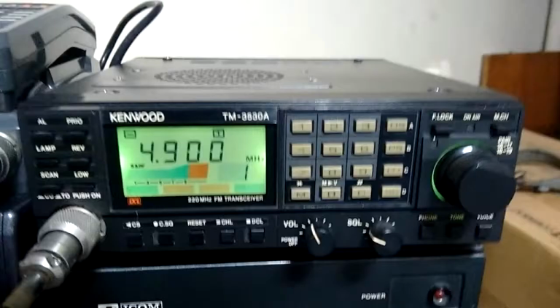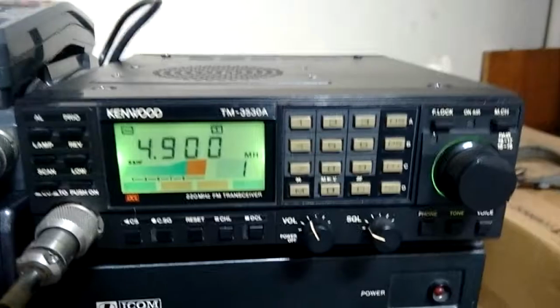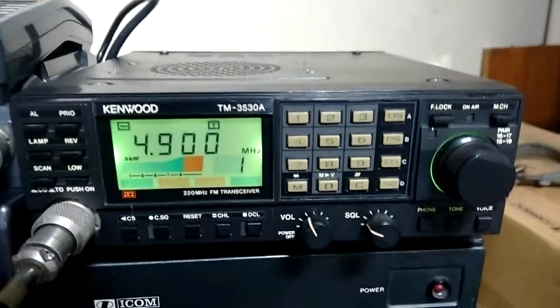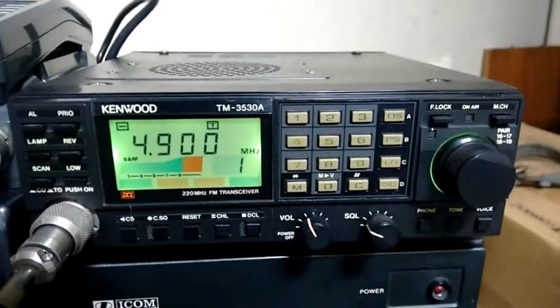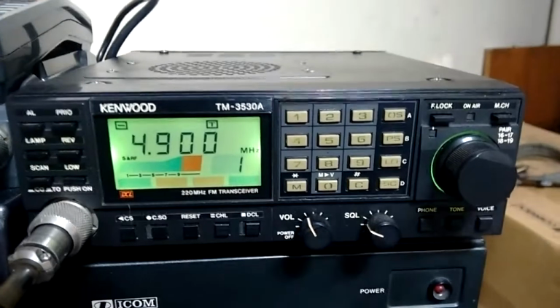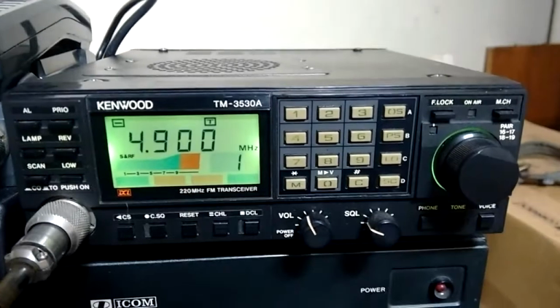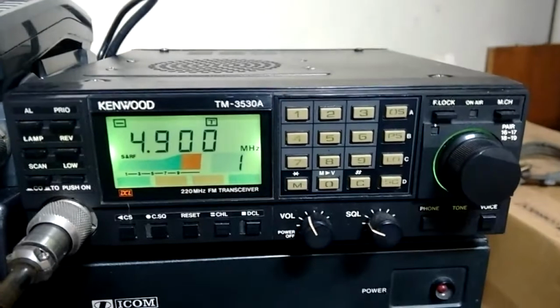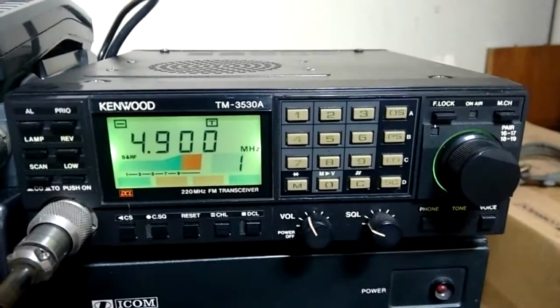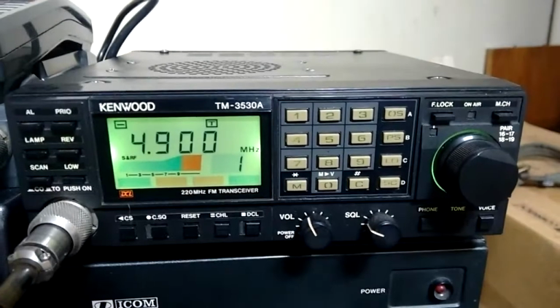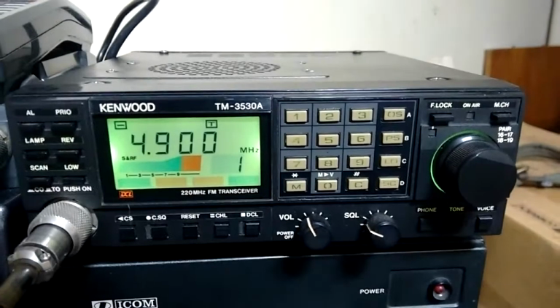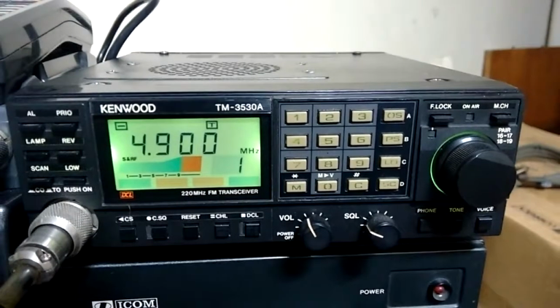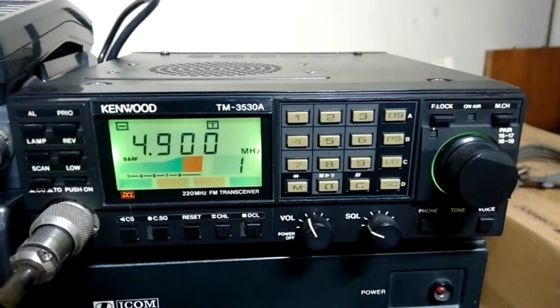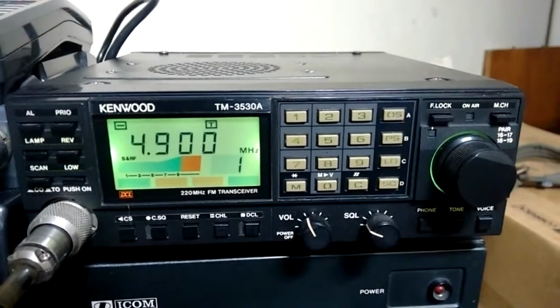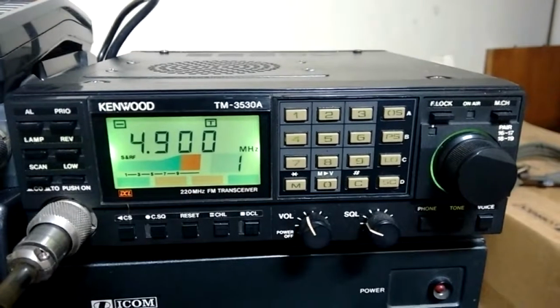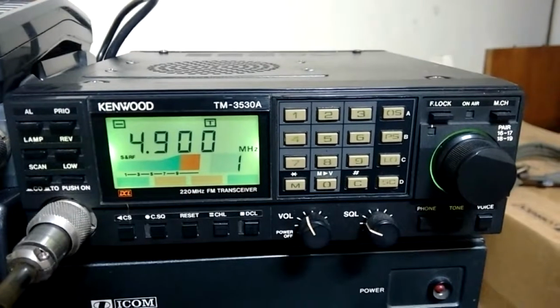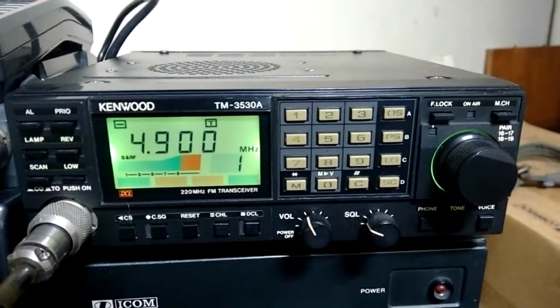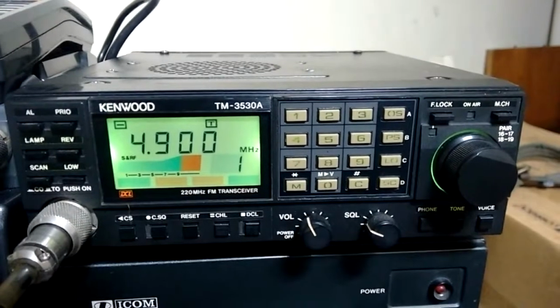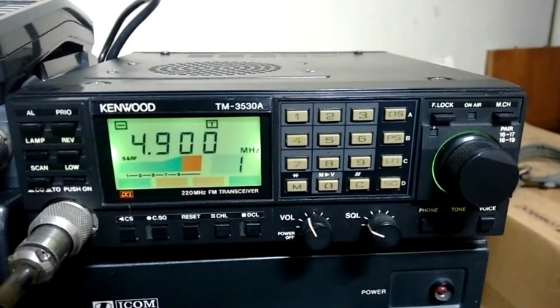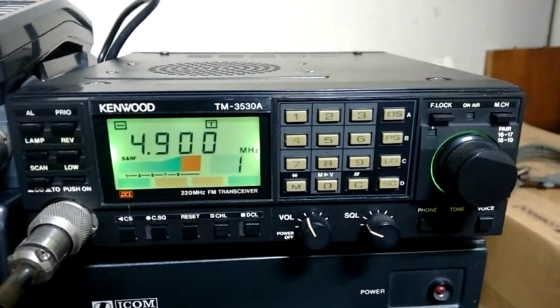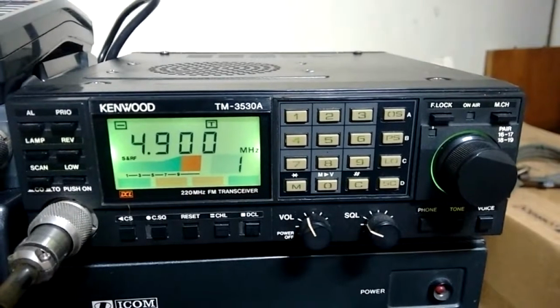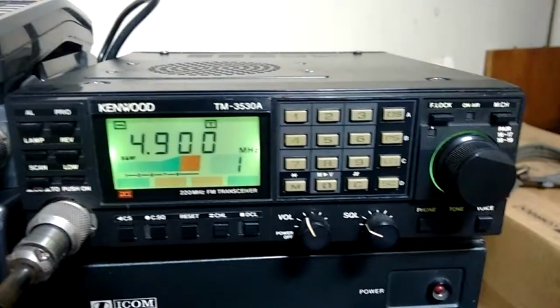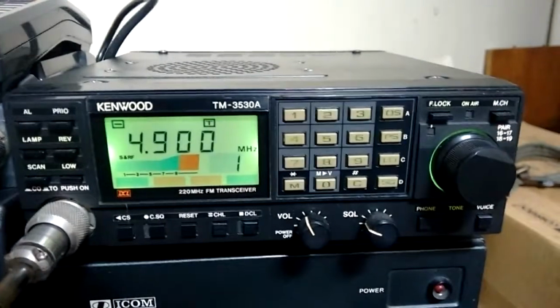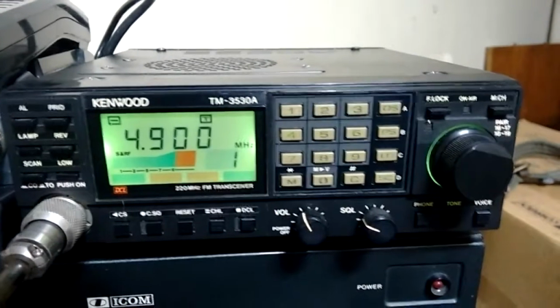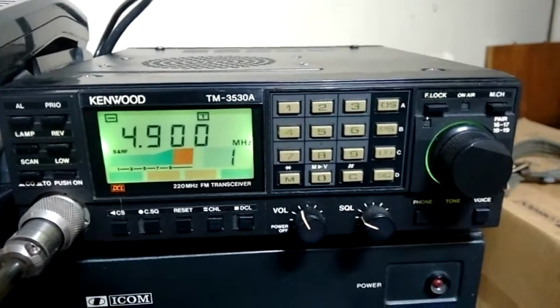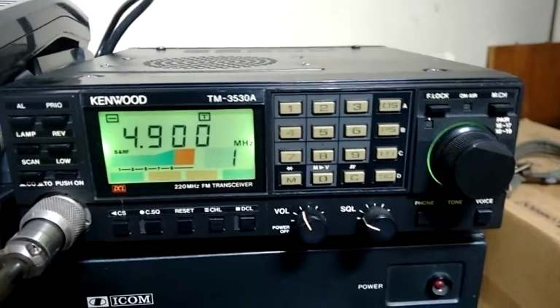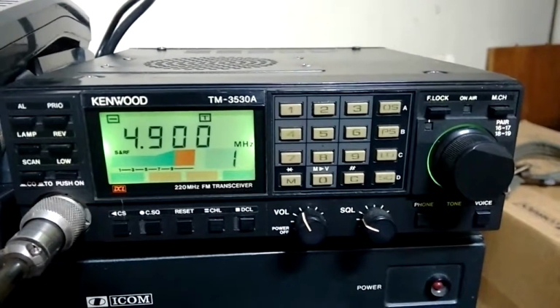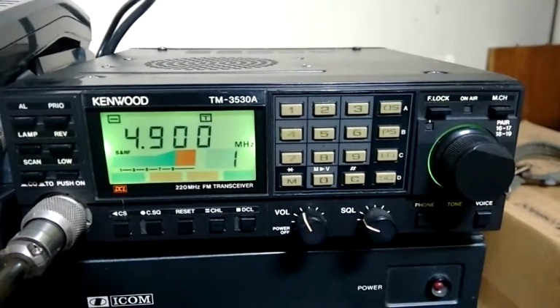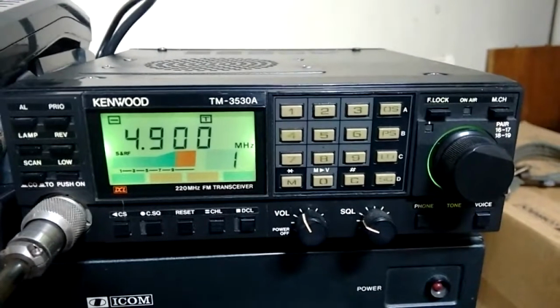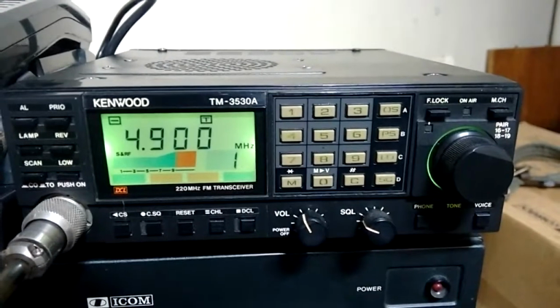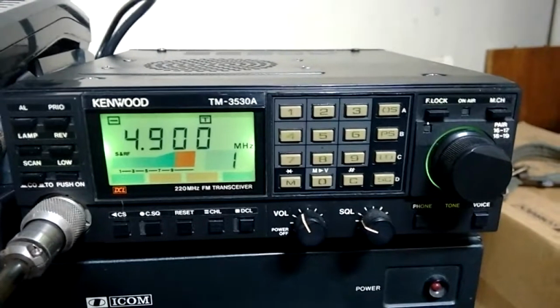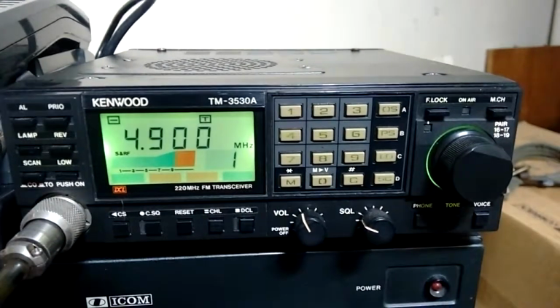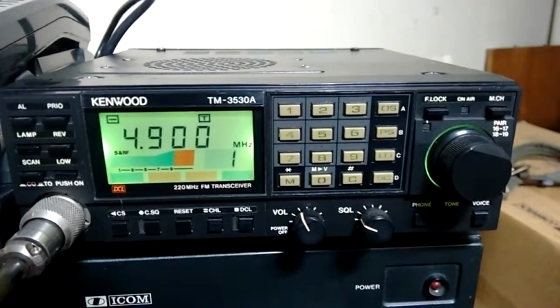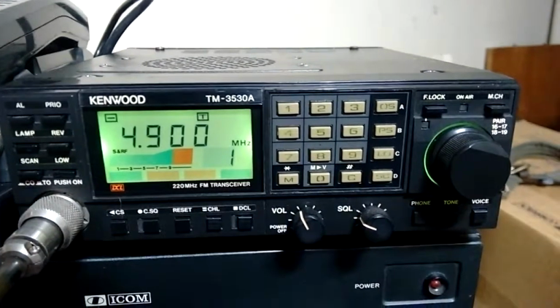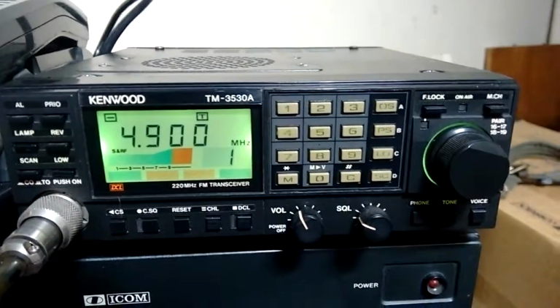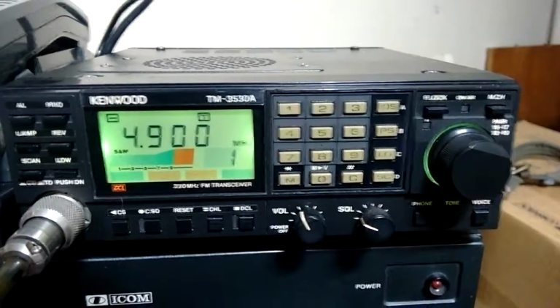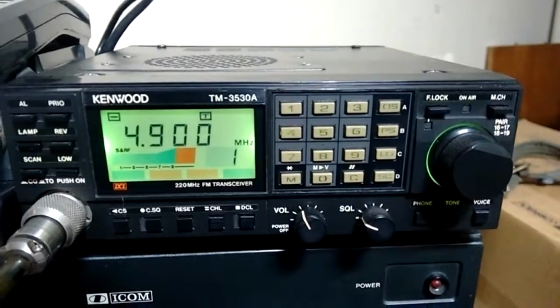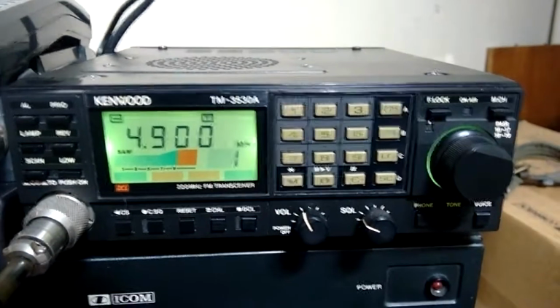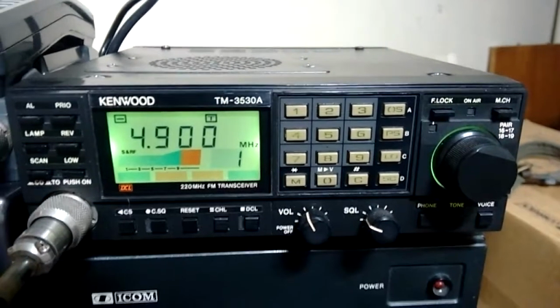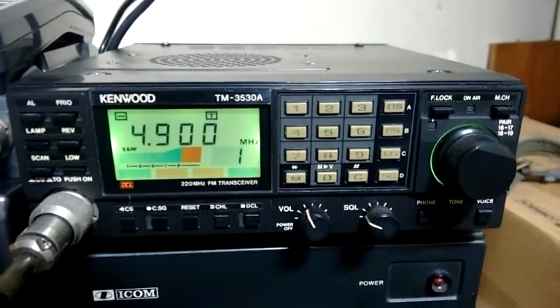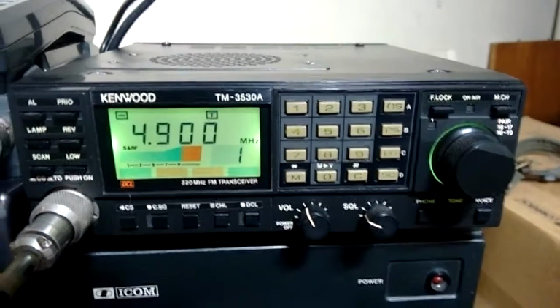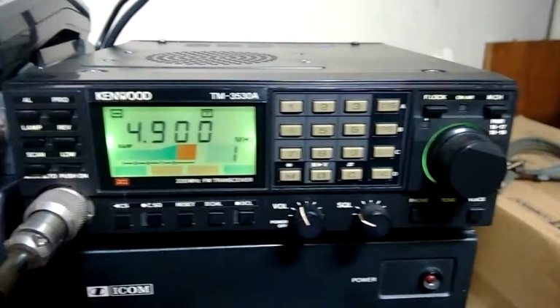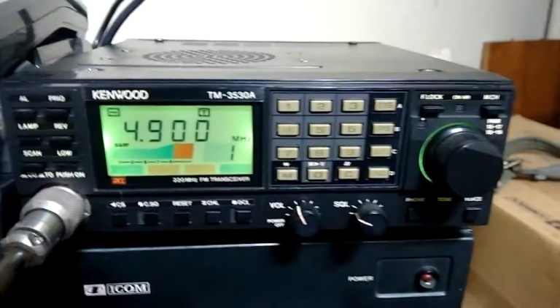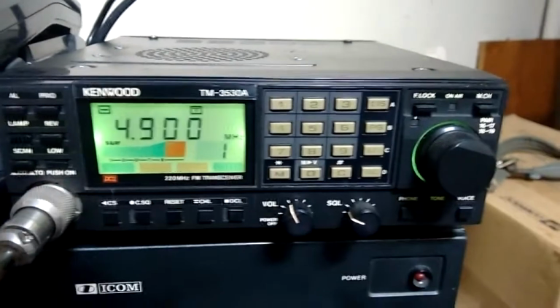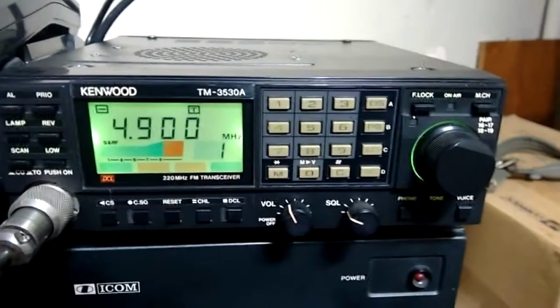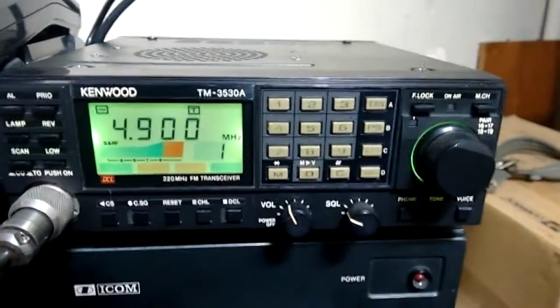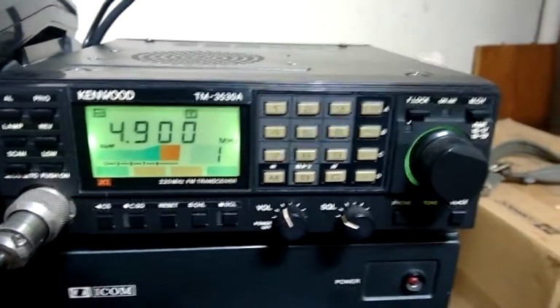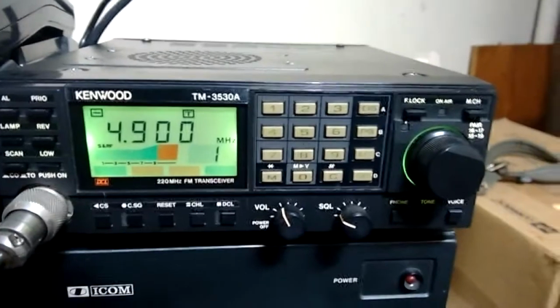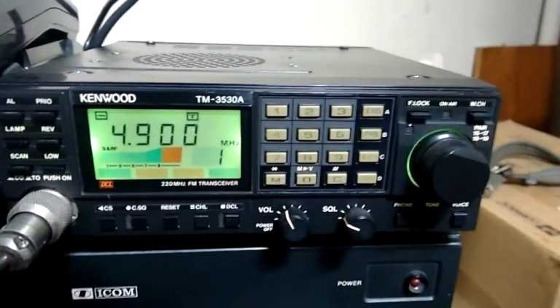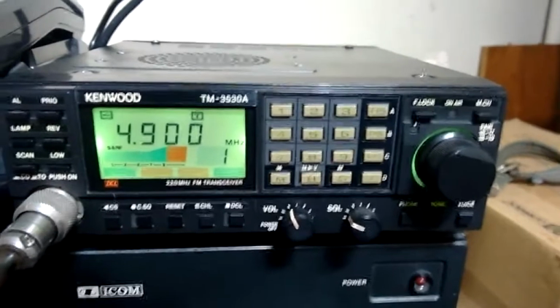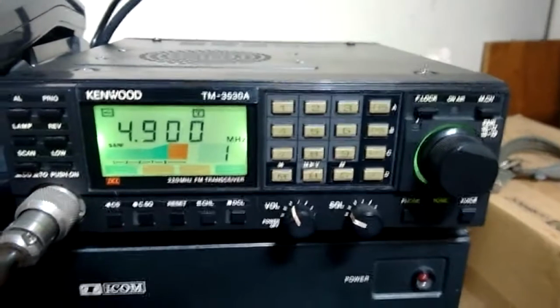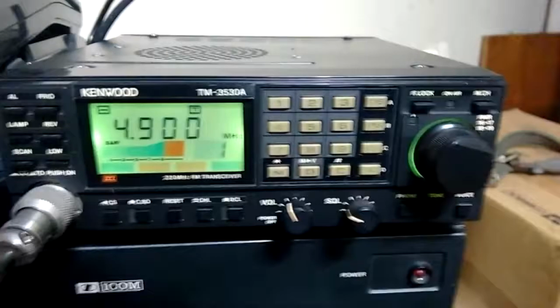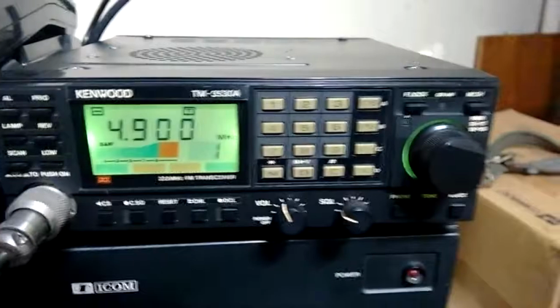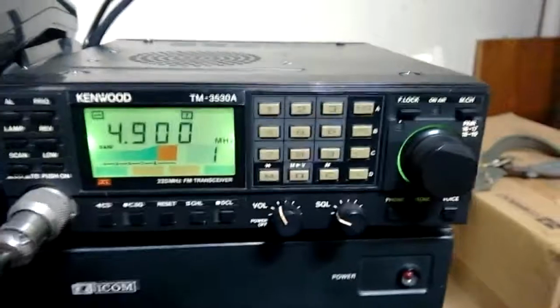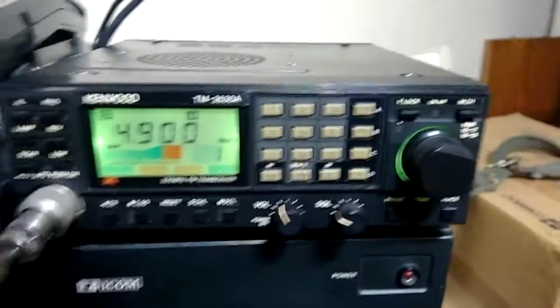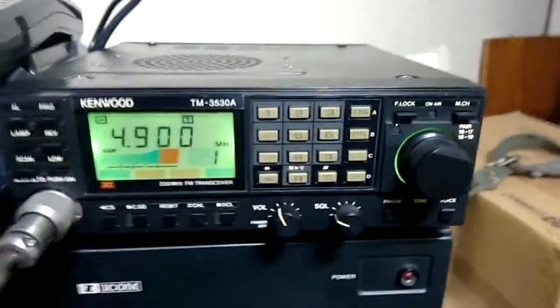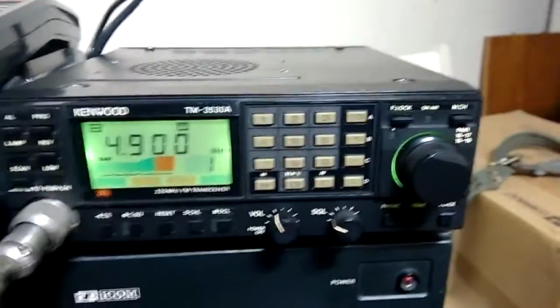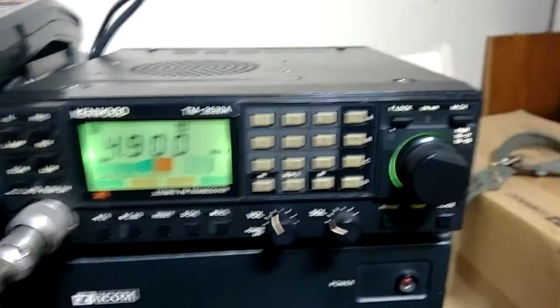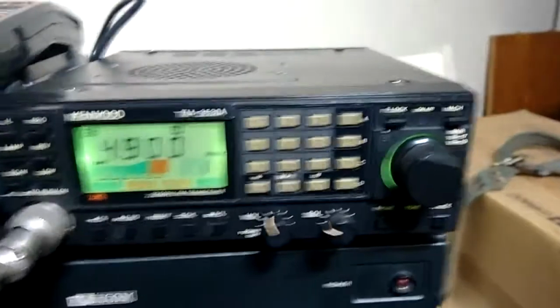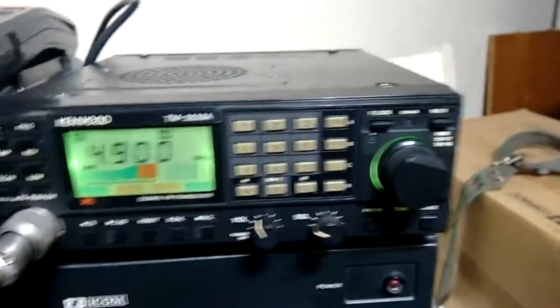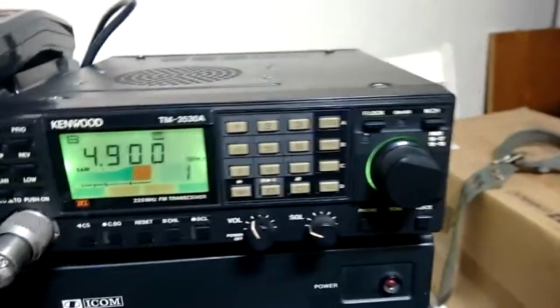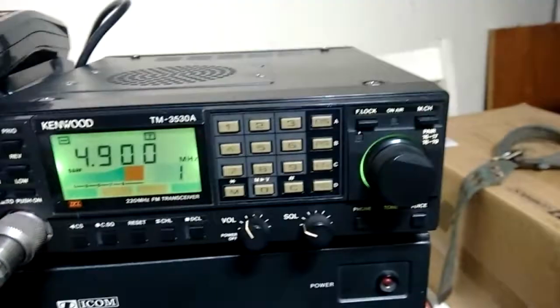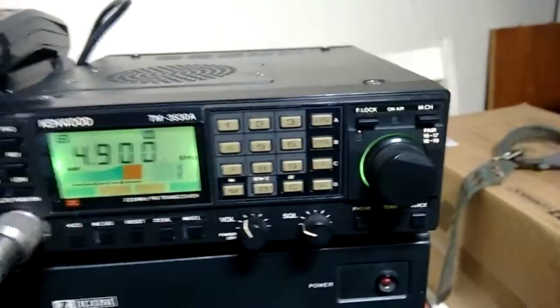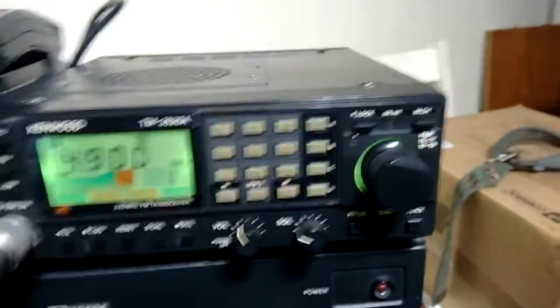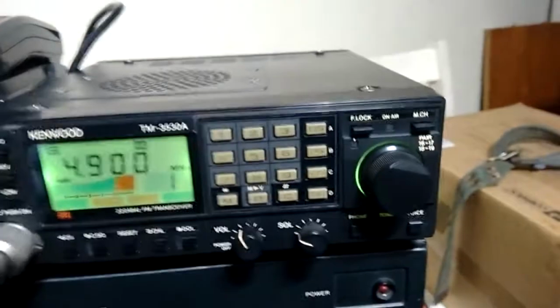This is a 220 MHz repeater — it's a local repeater, of course.